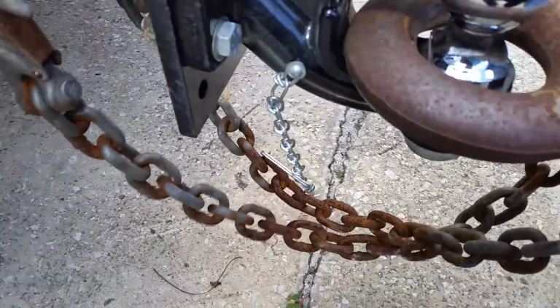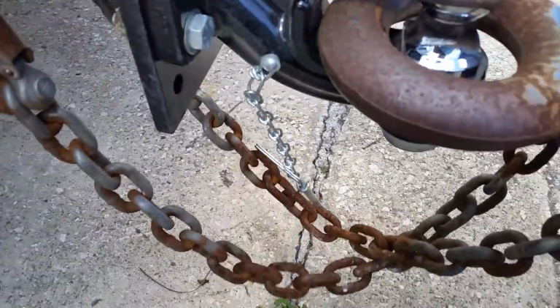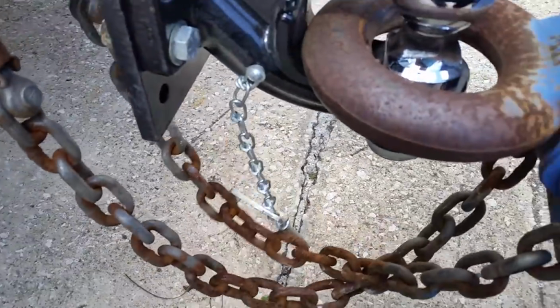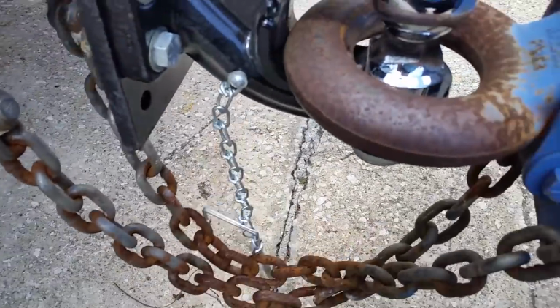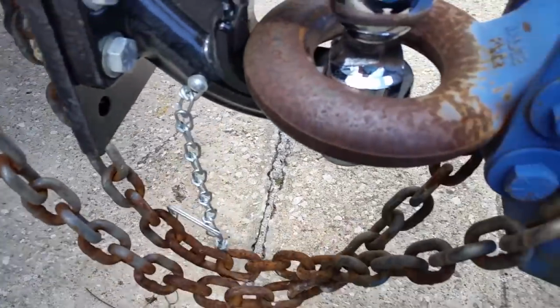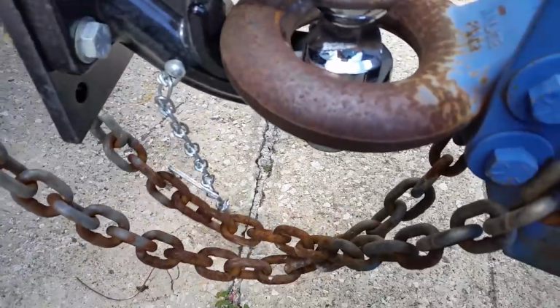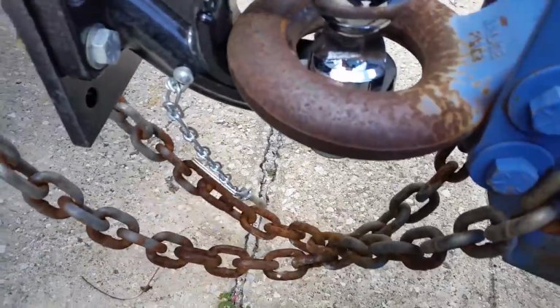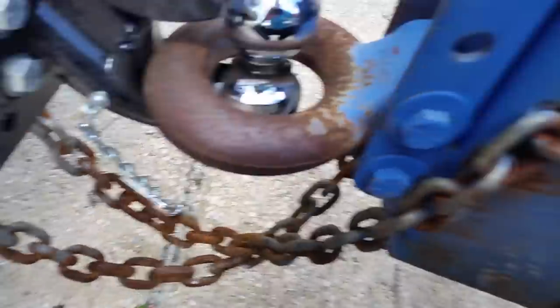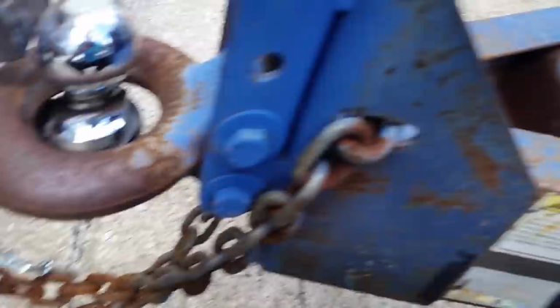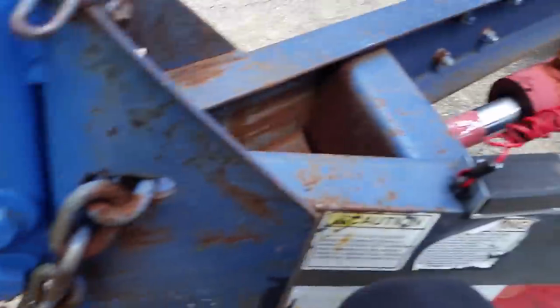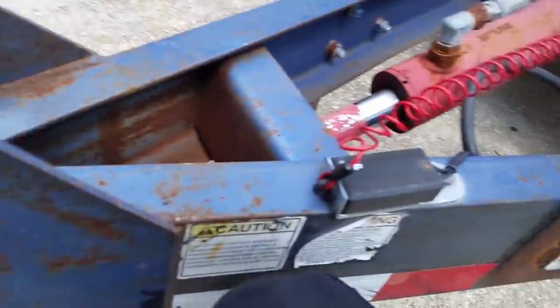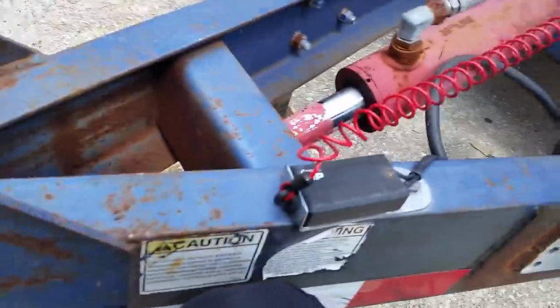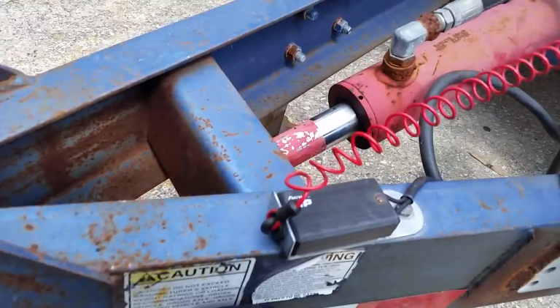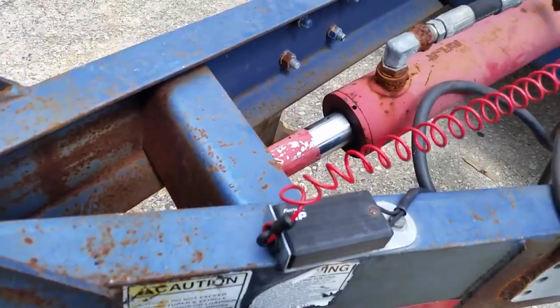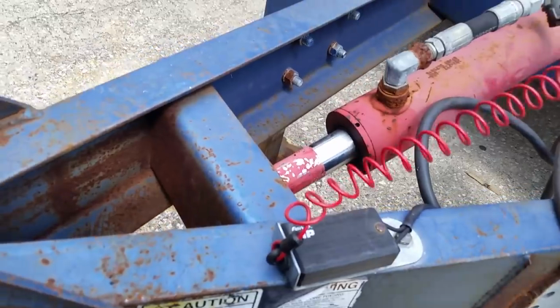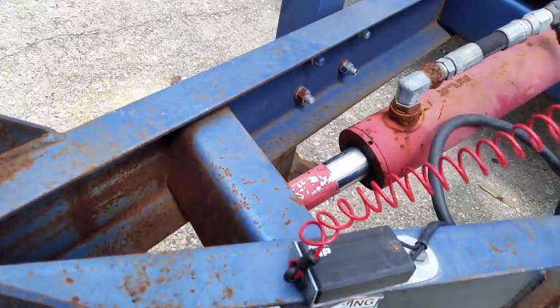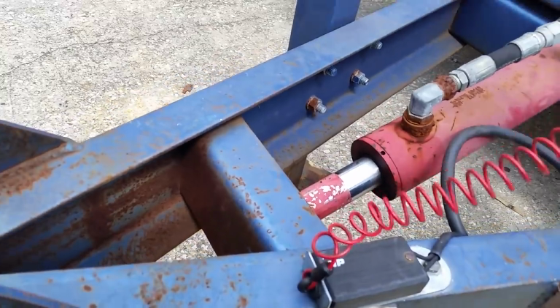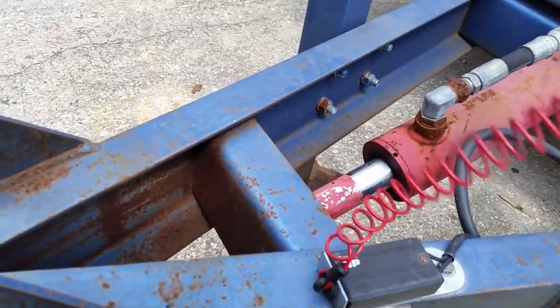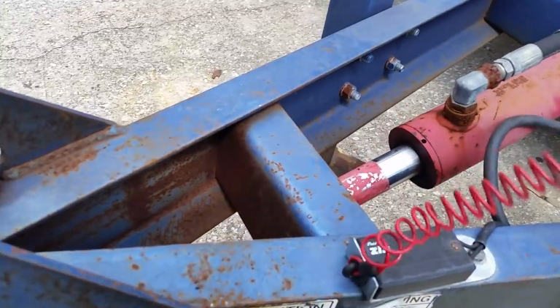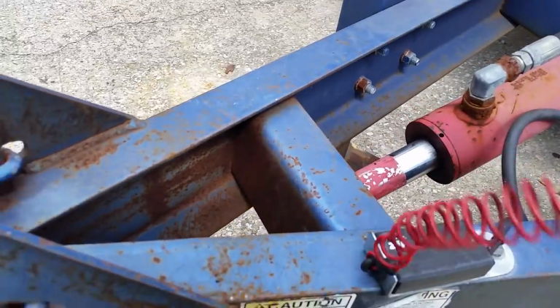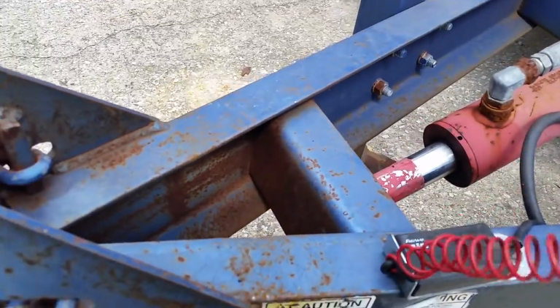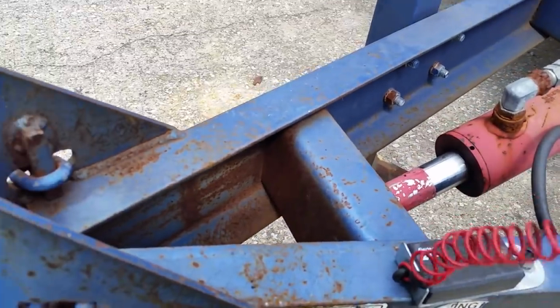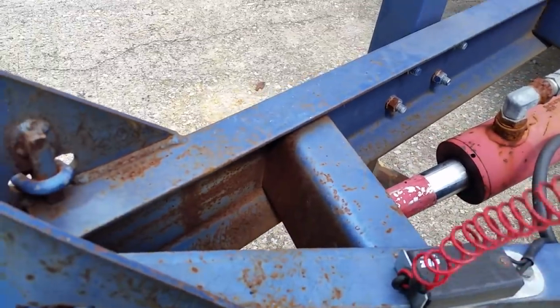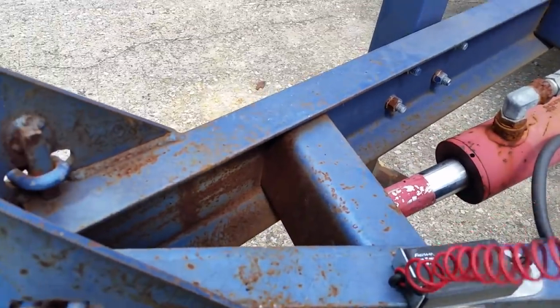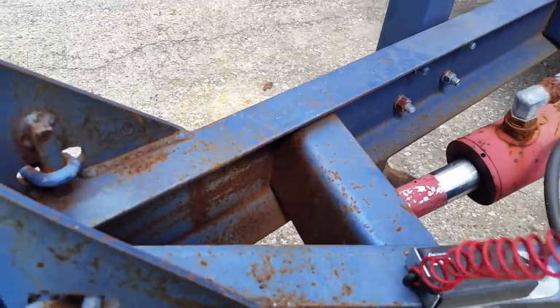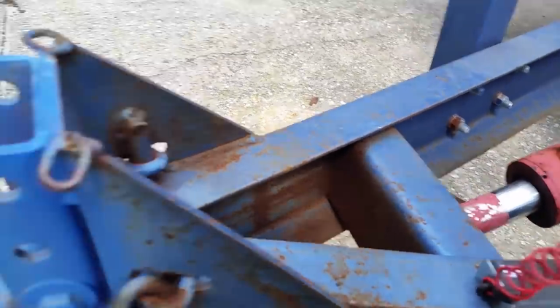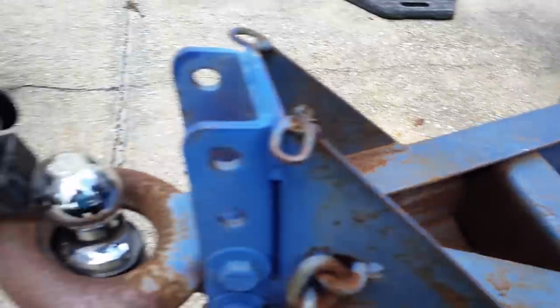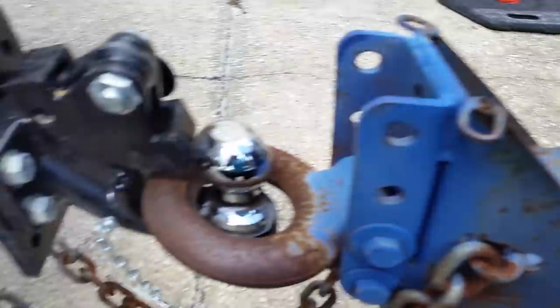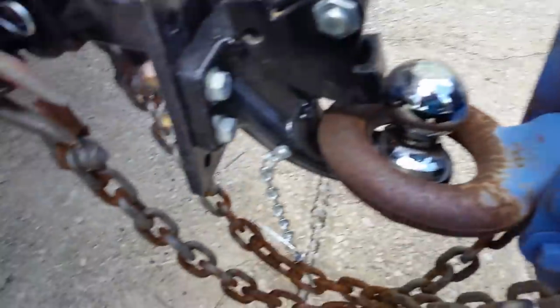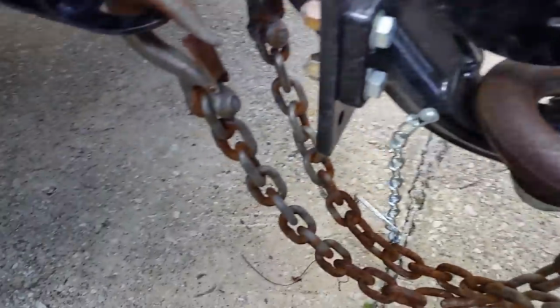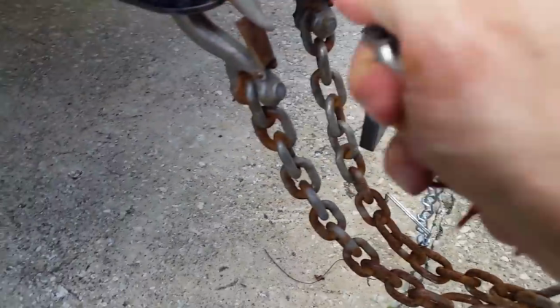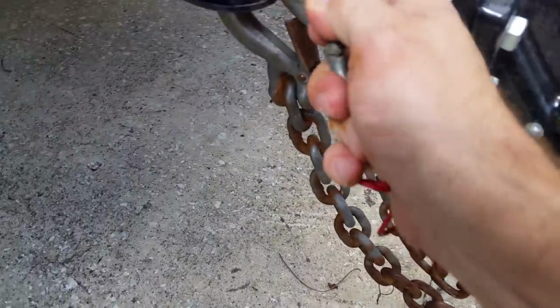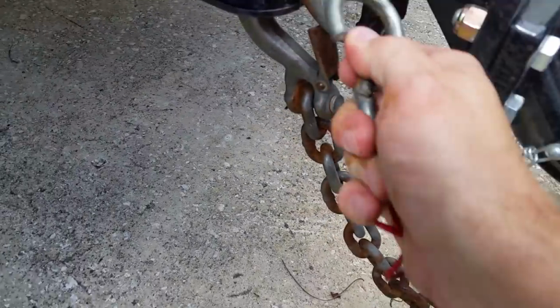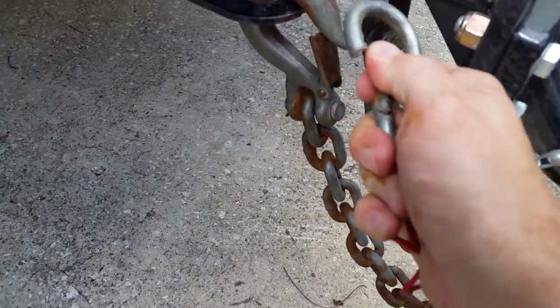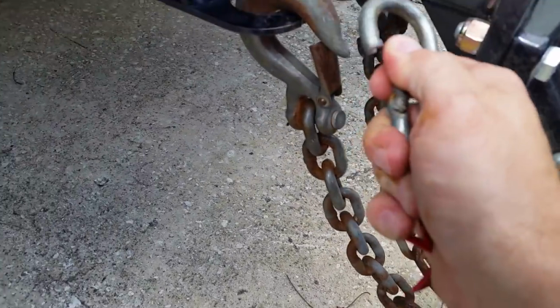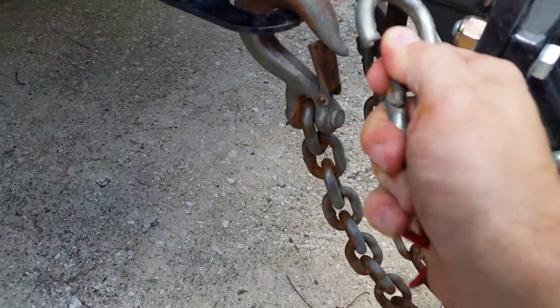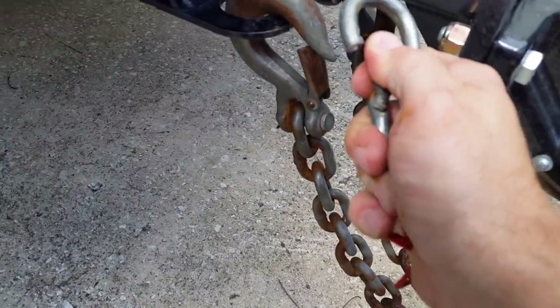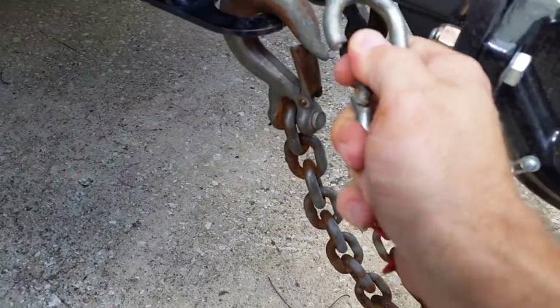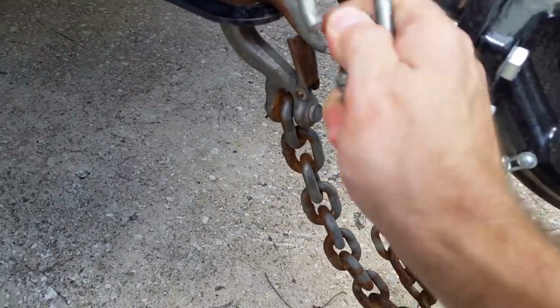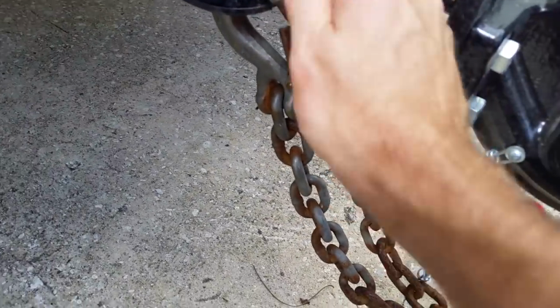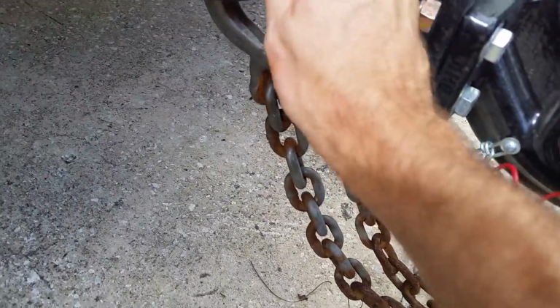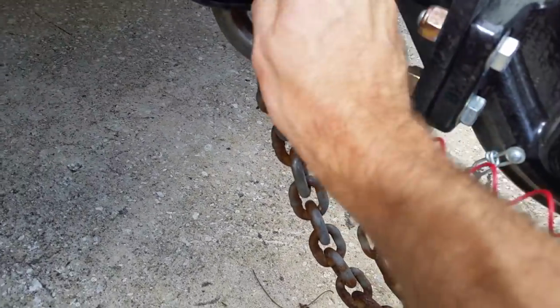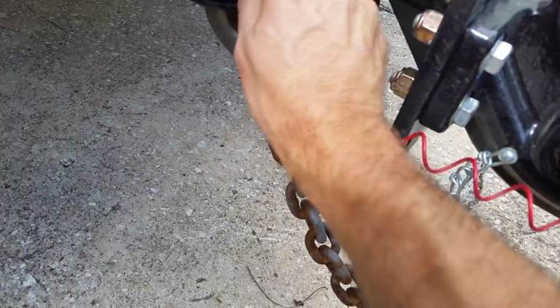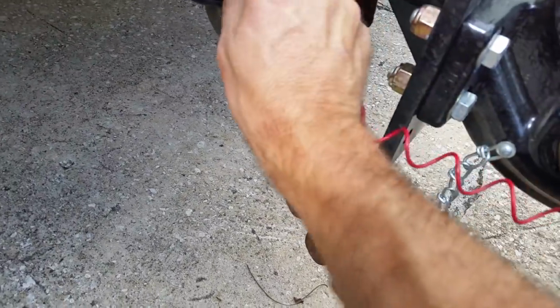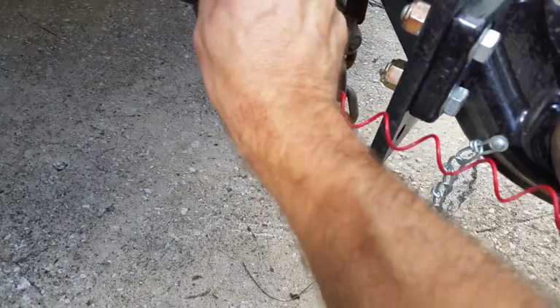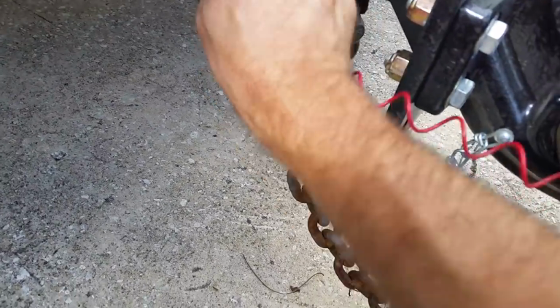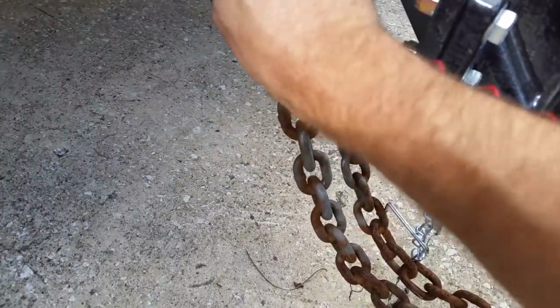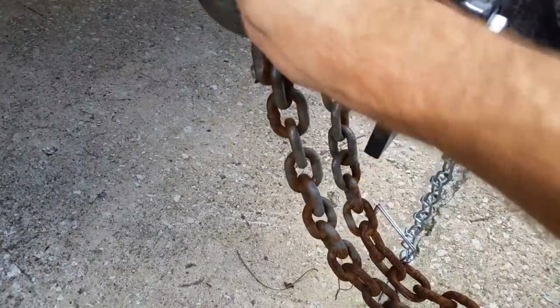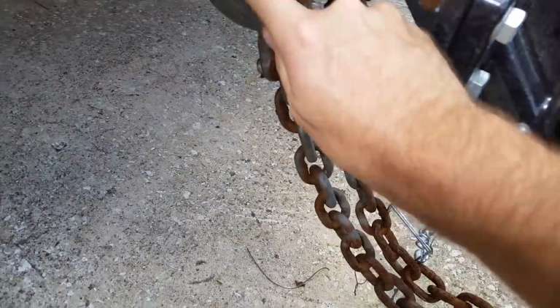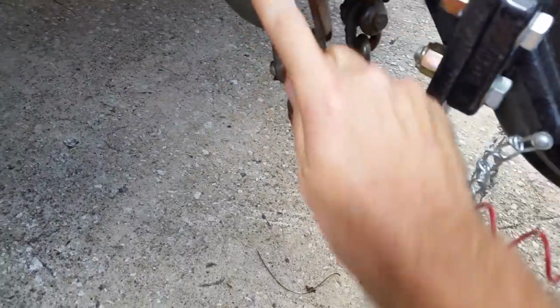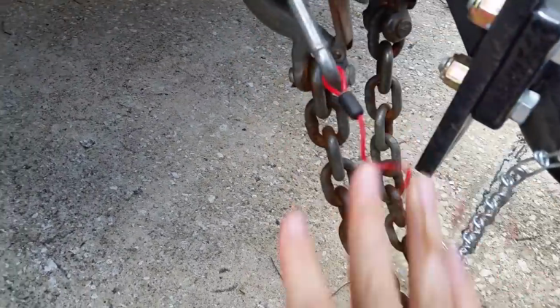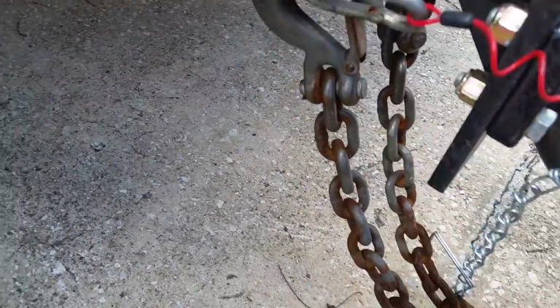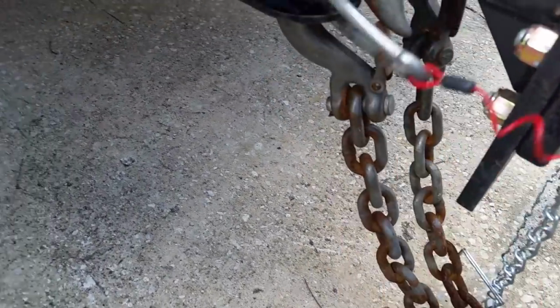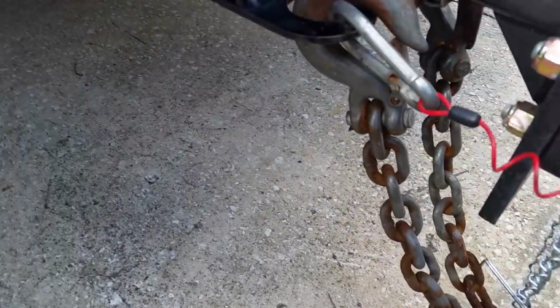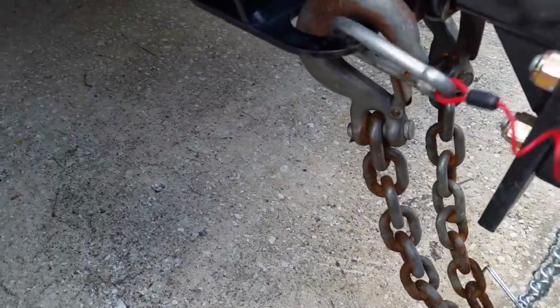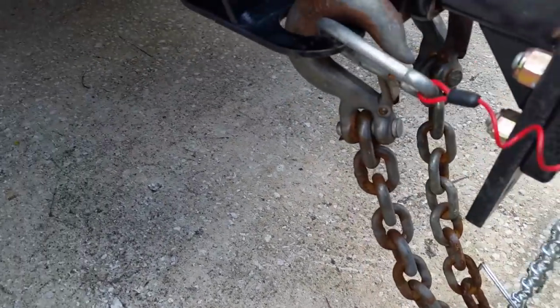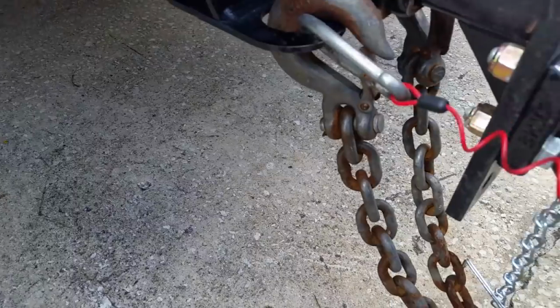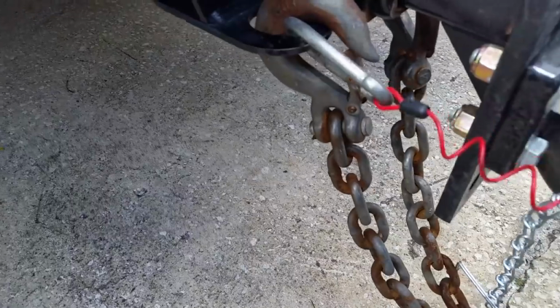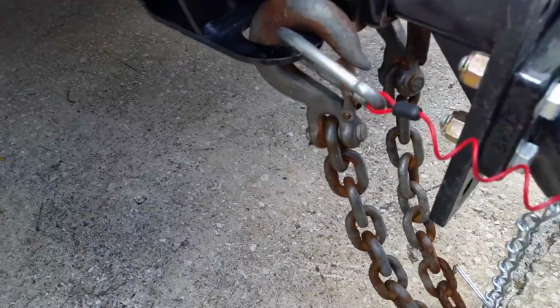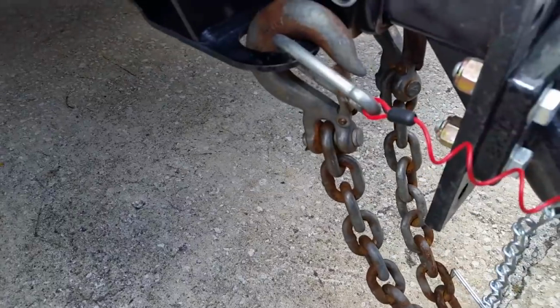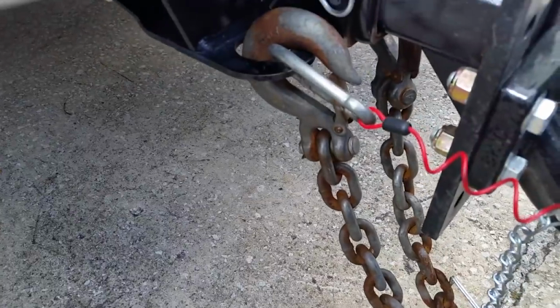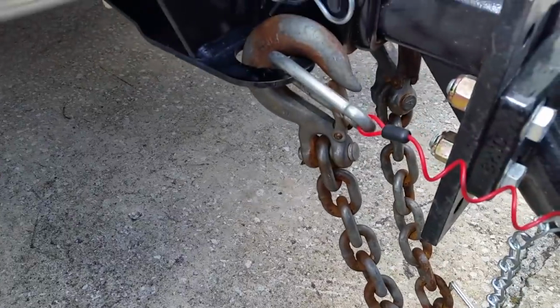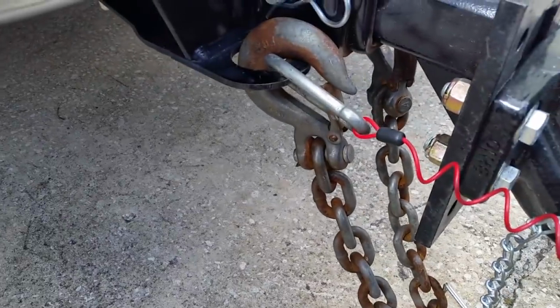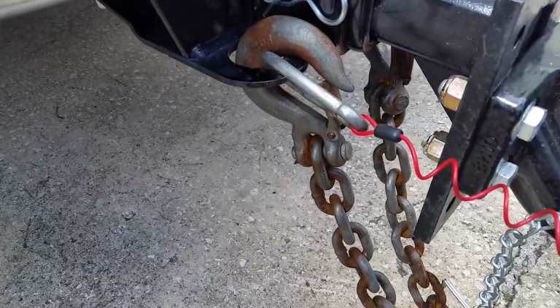Then all you've got to do is take your adjustable breakaway cable and hook it like that to the truck.